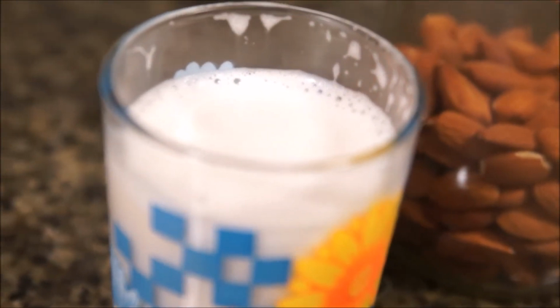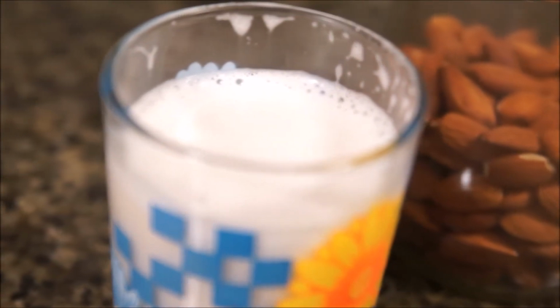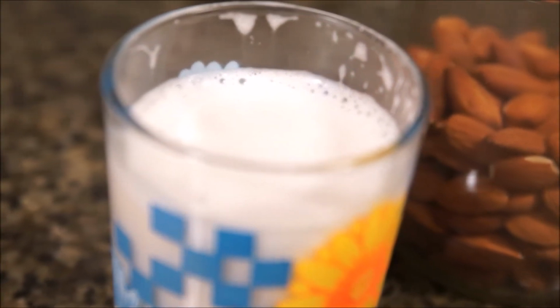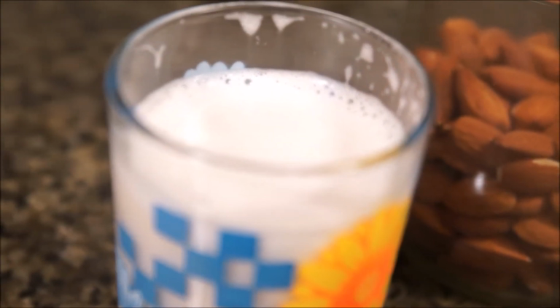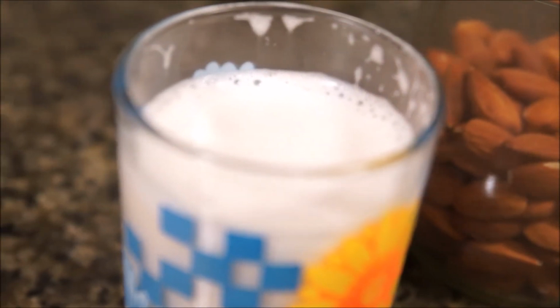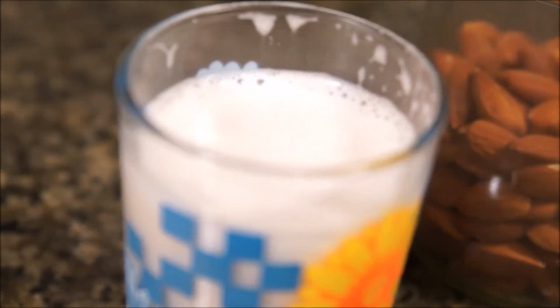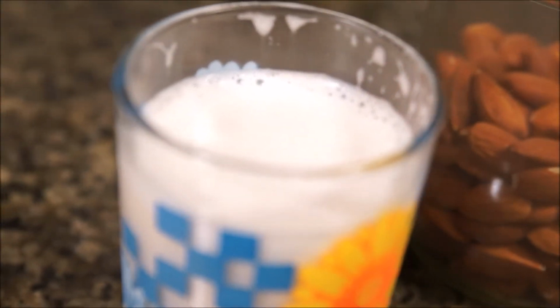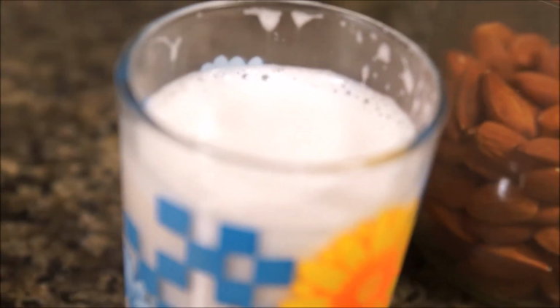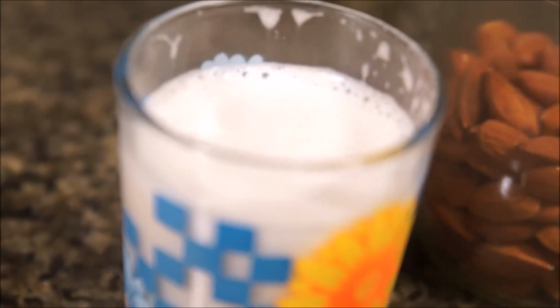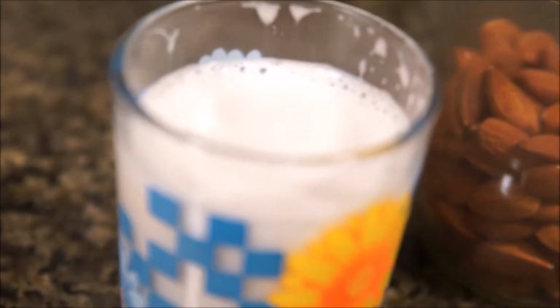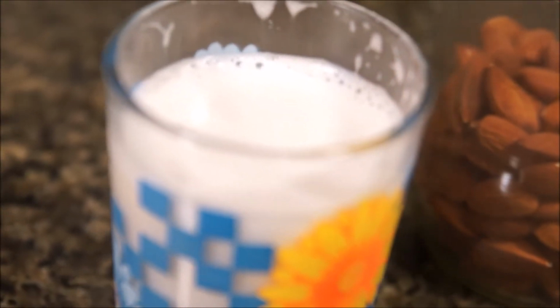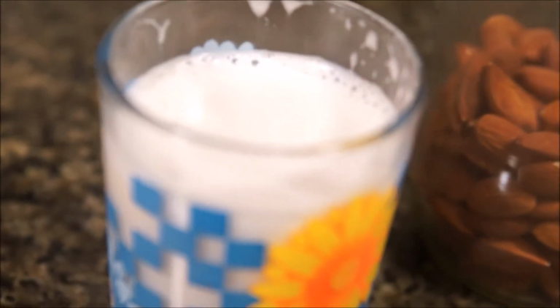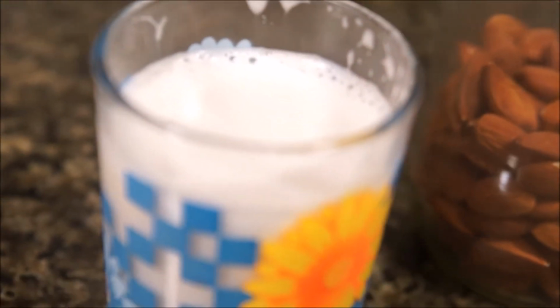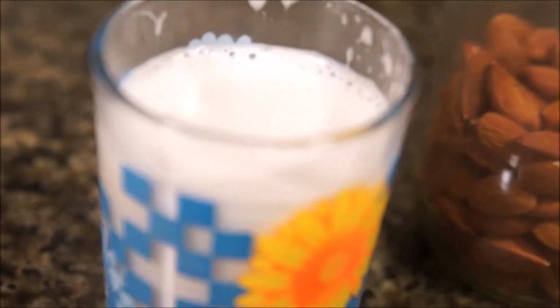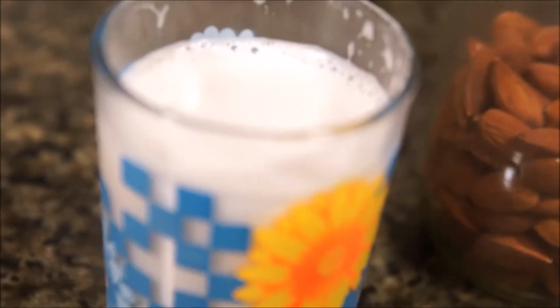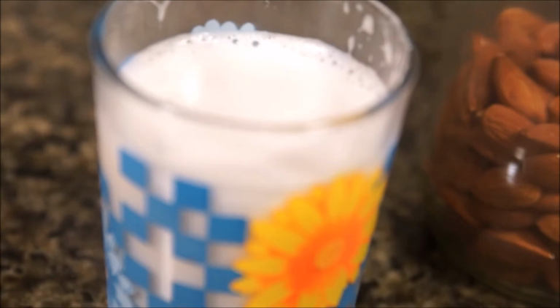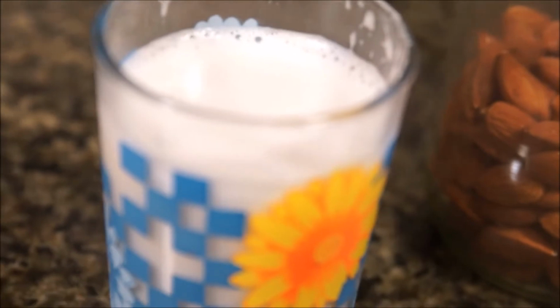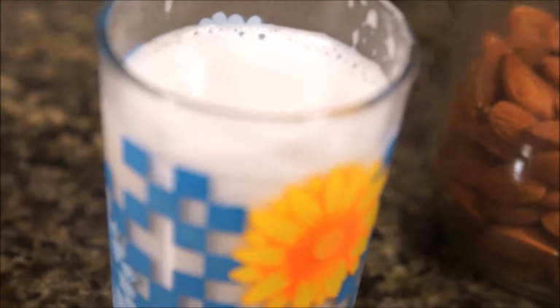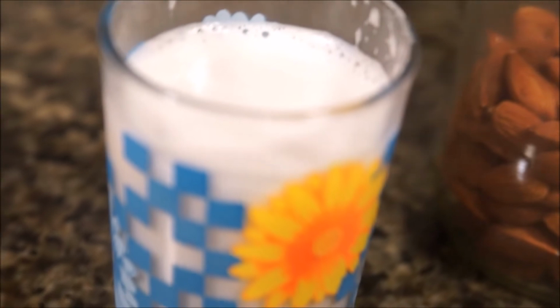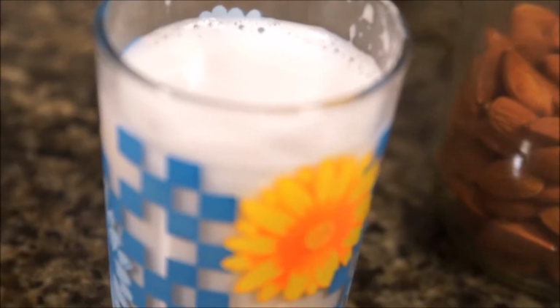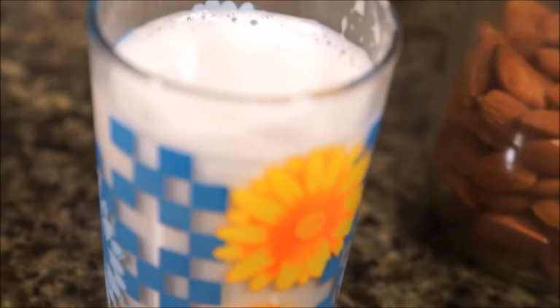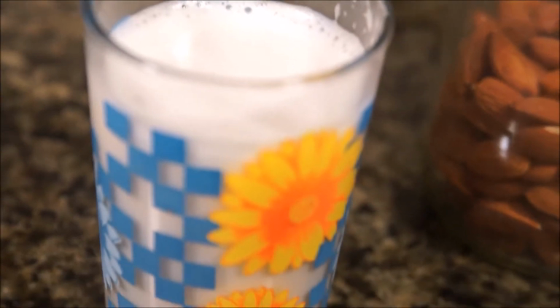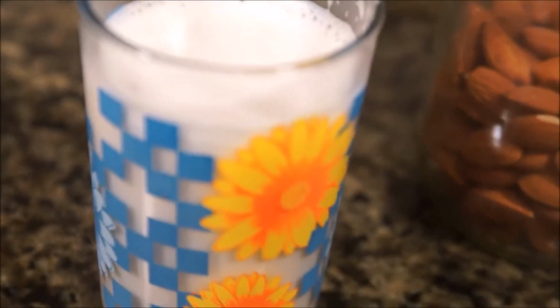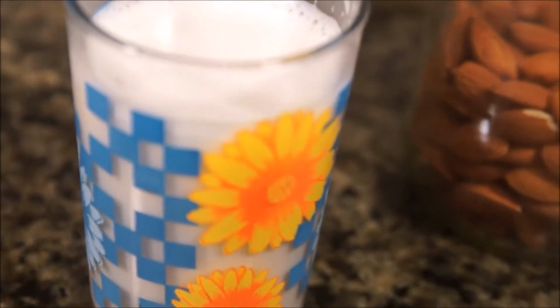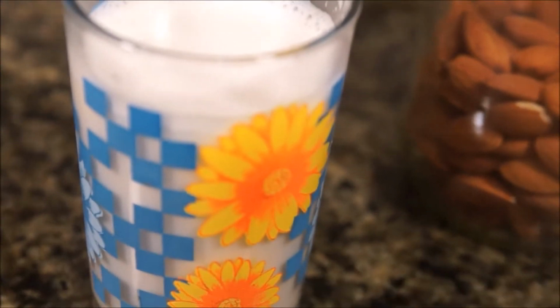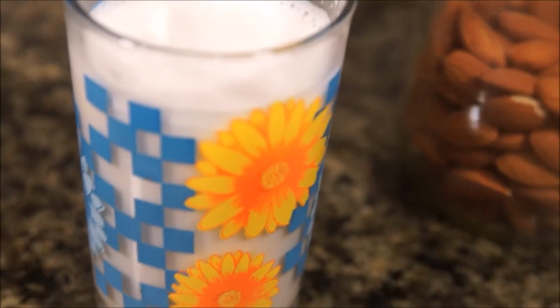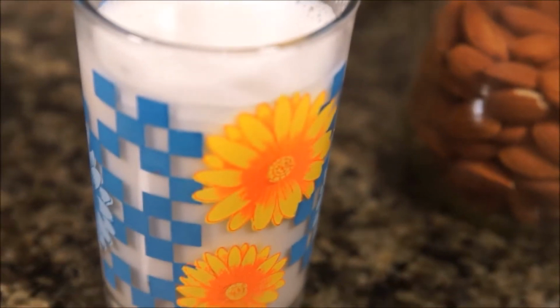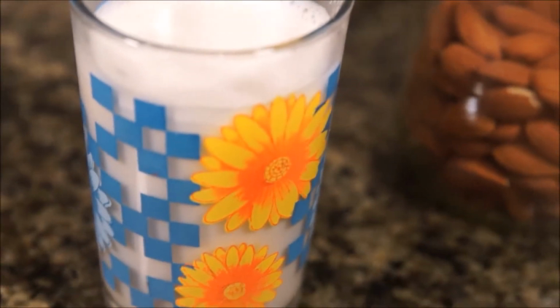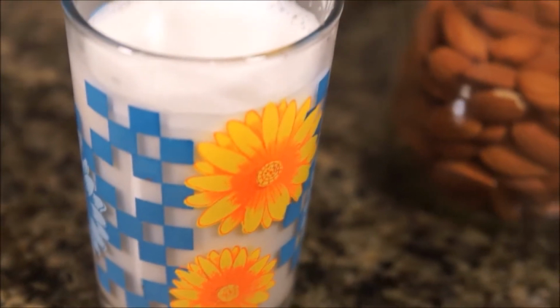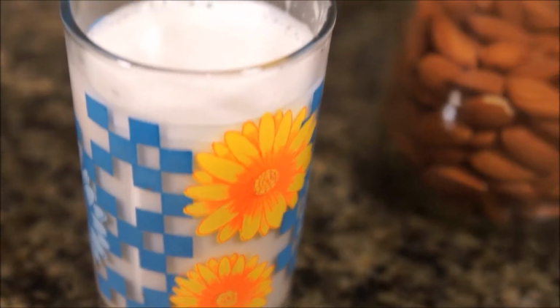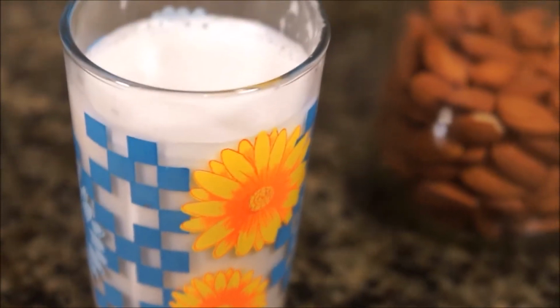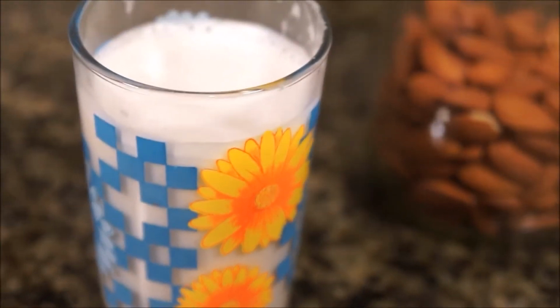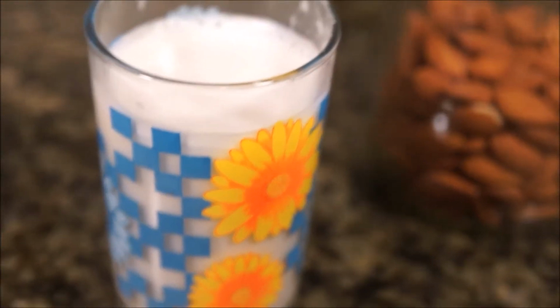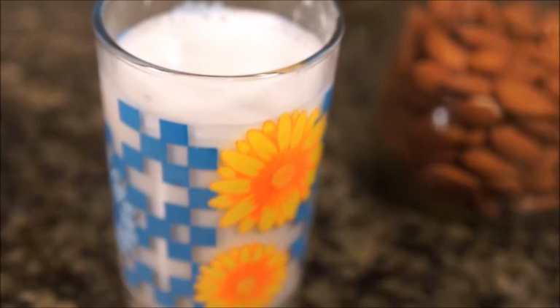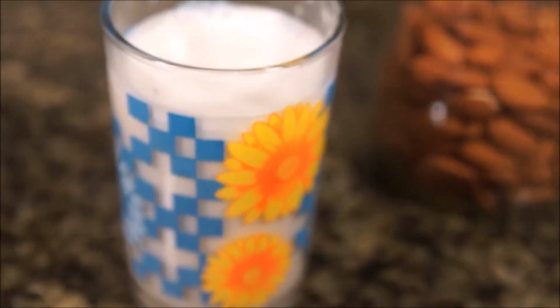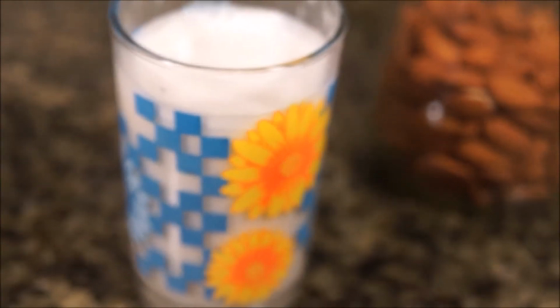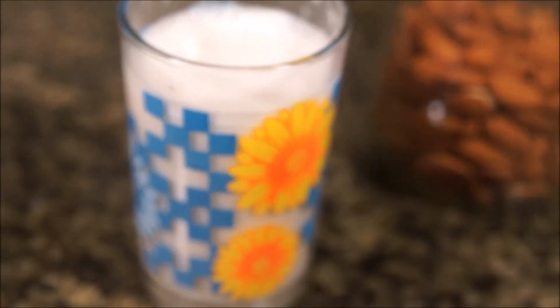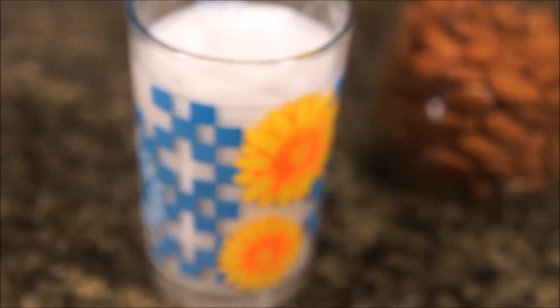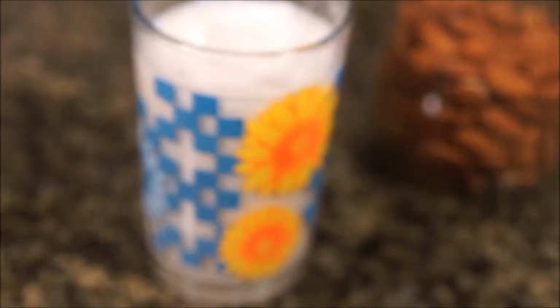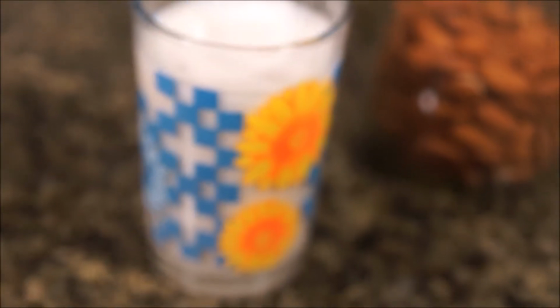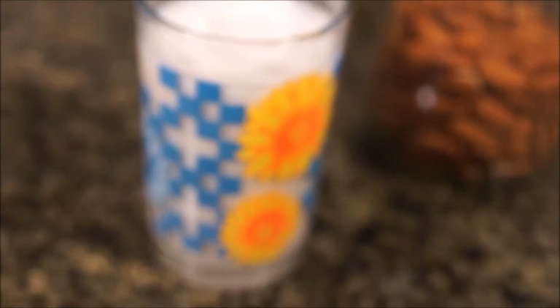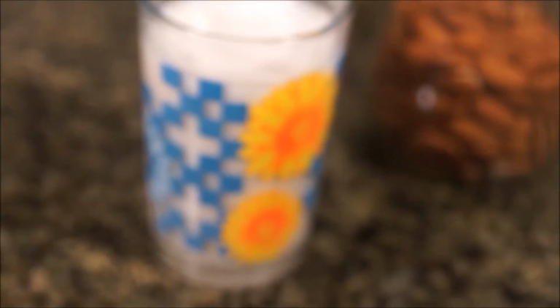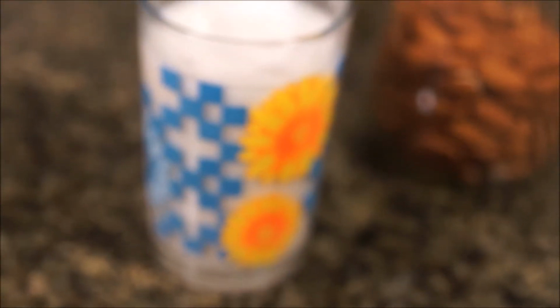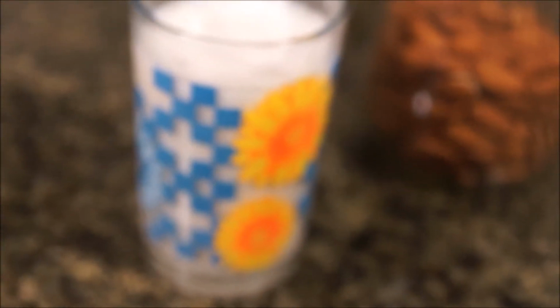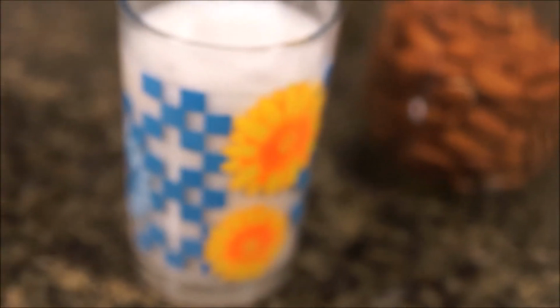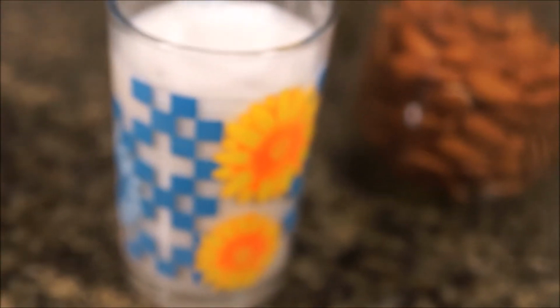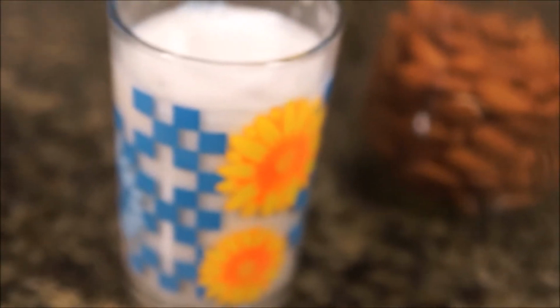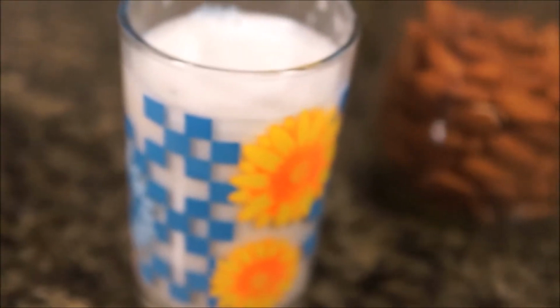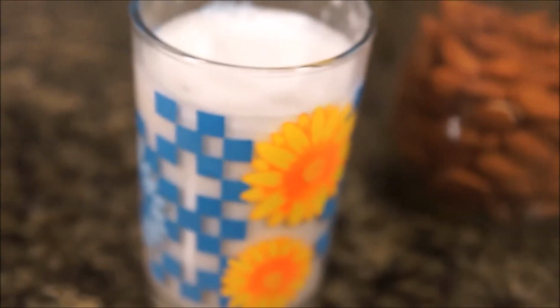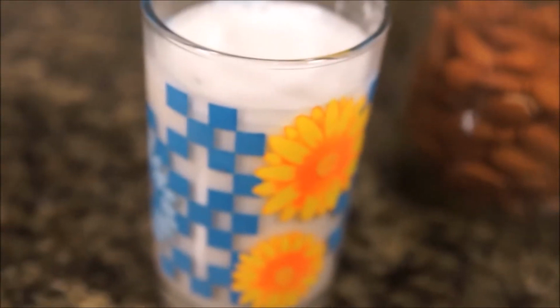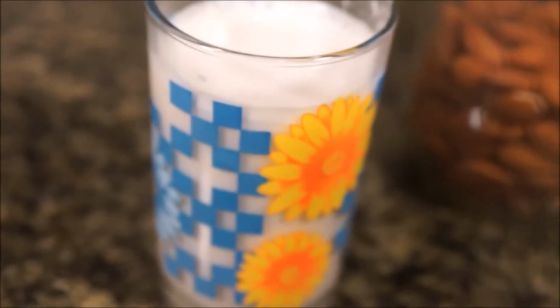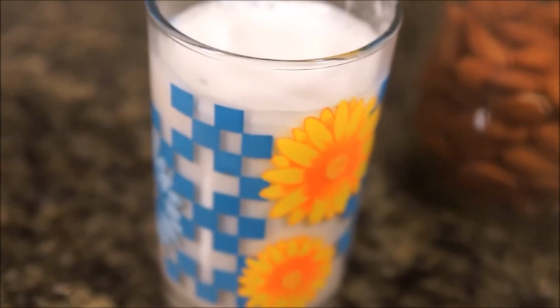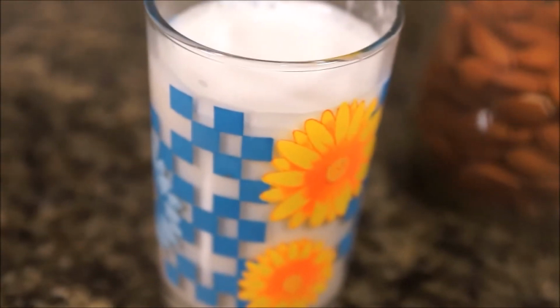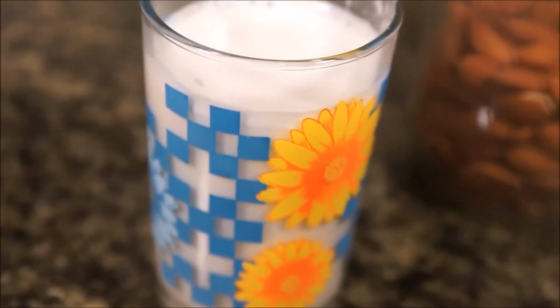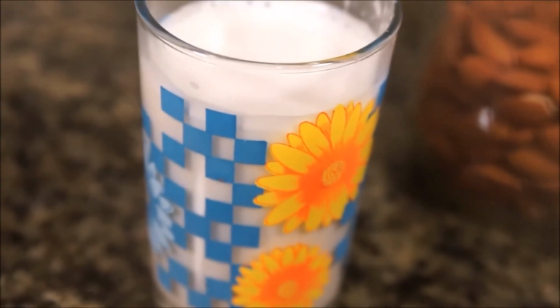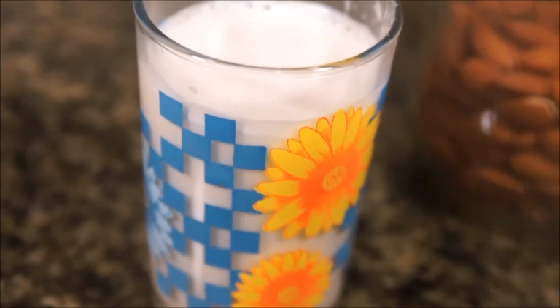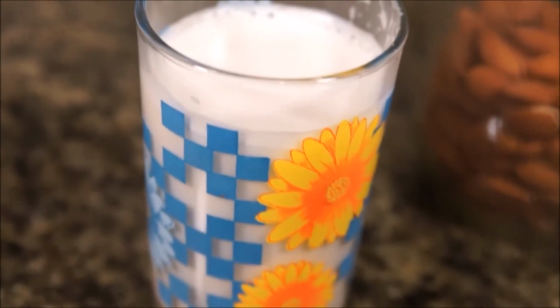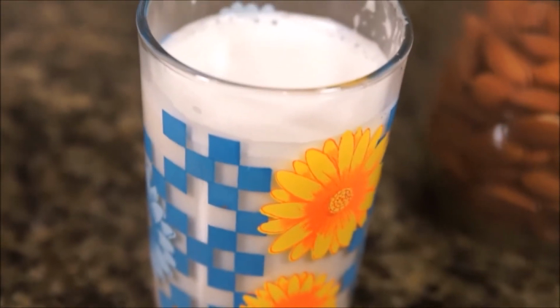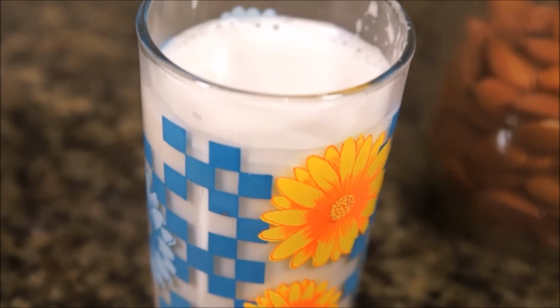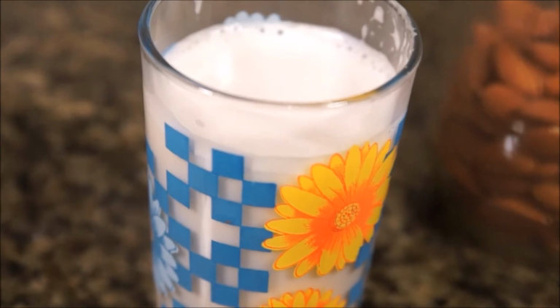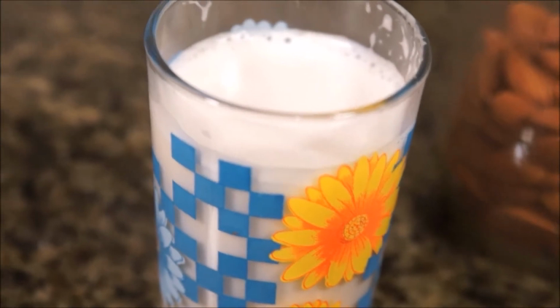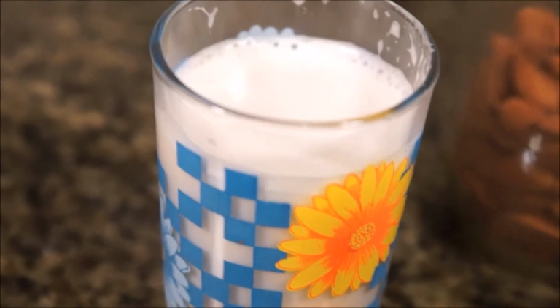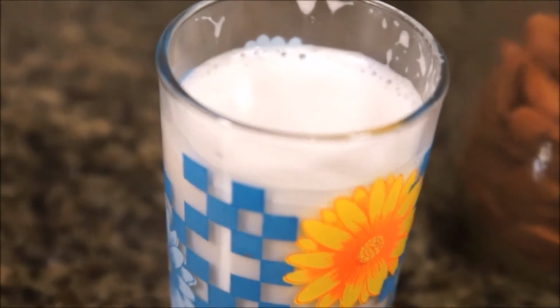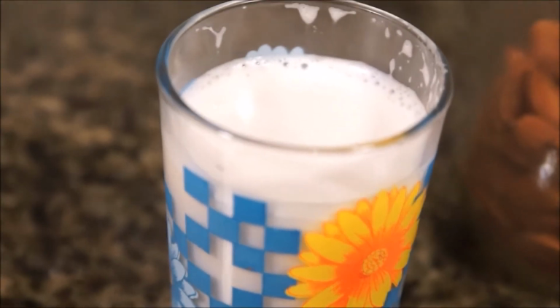Once you try this almond milk, you won't want the store-bought over it. It is delicious, creamy, and when unflavored only has two ingredients: almonds and water.